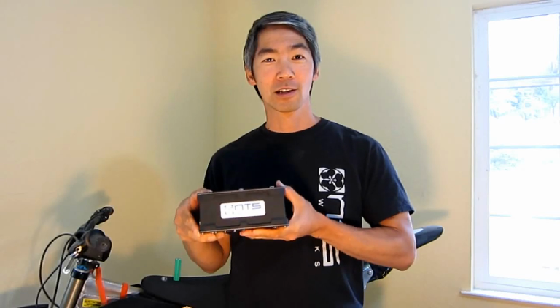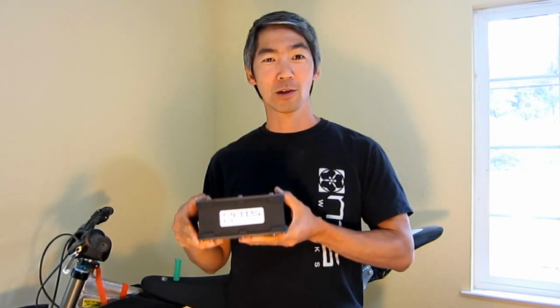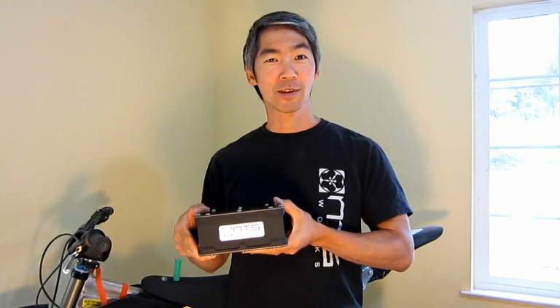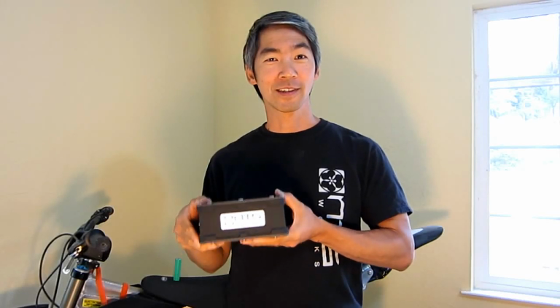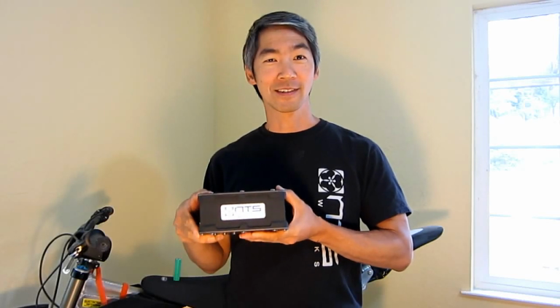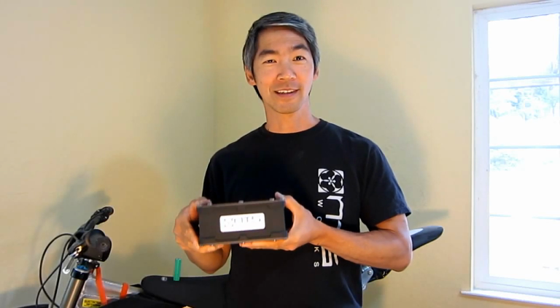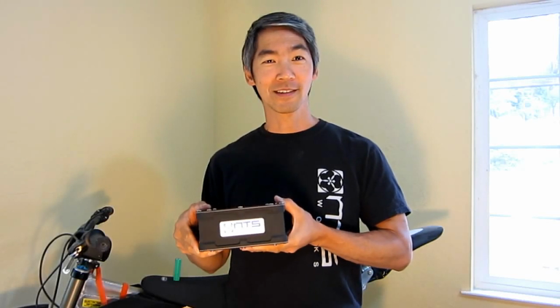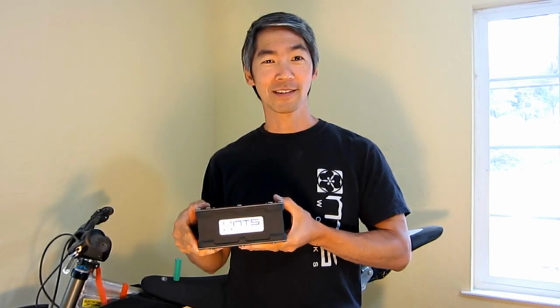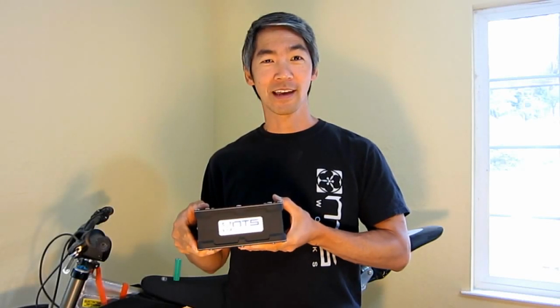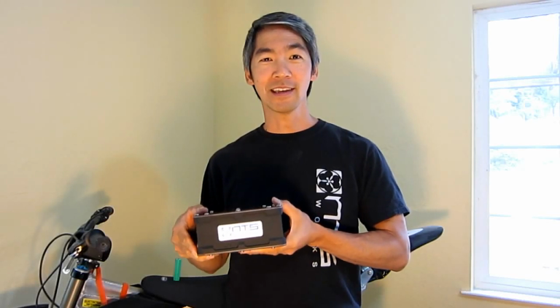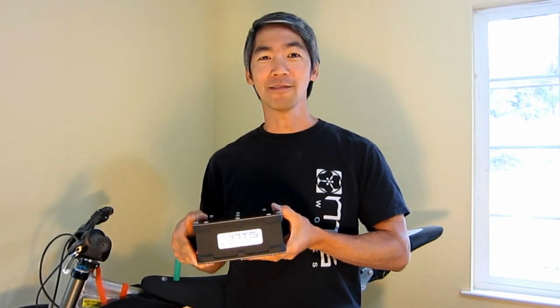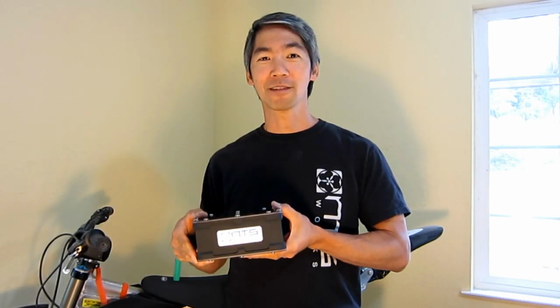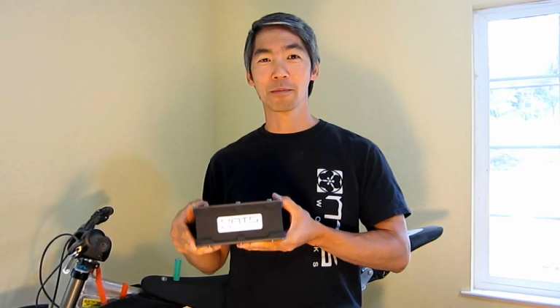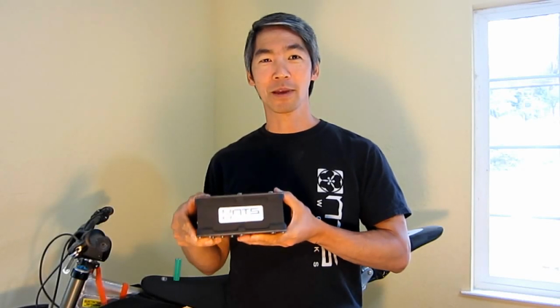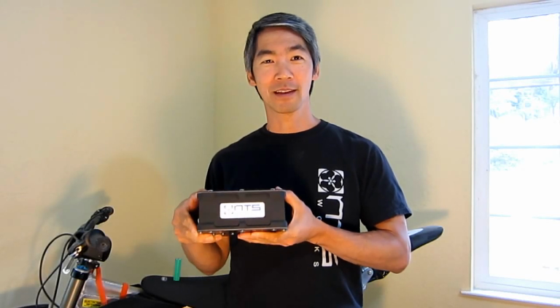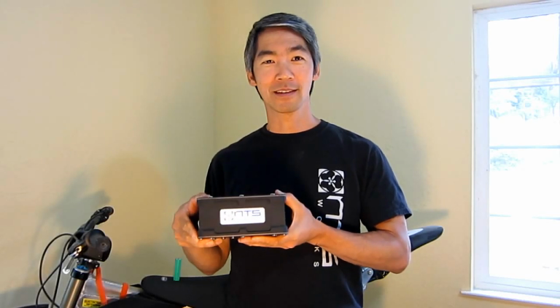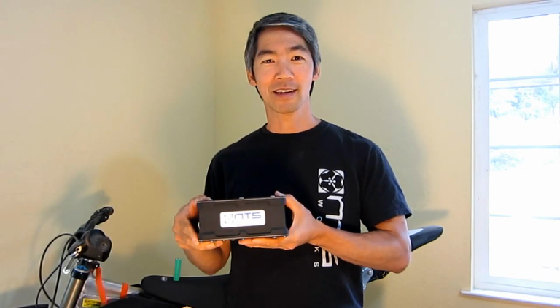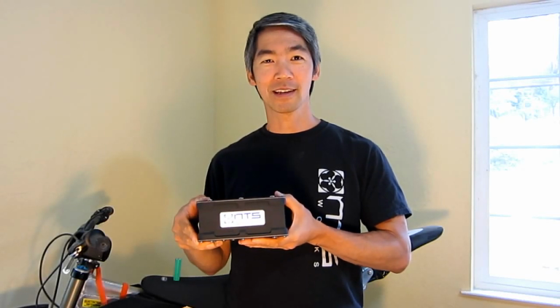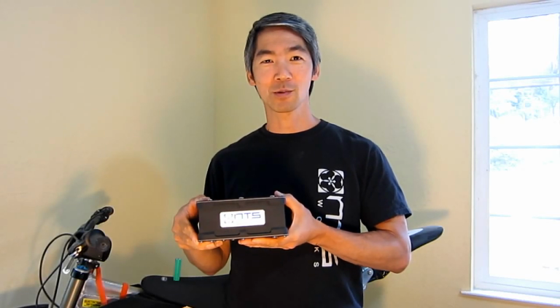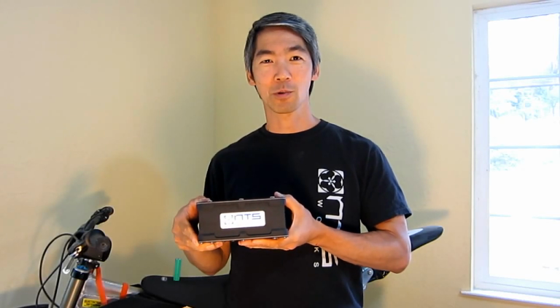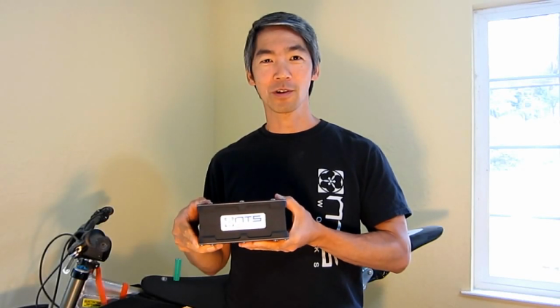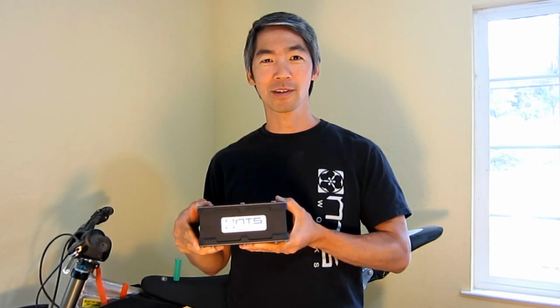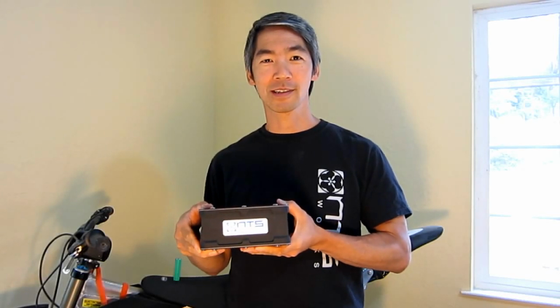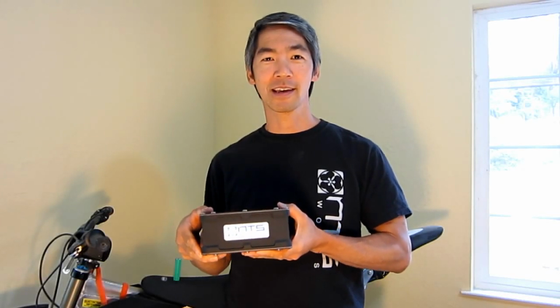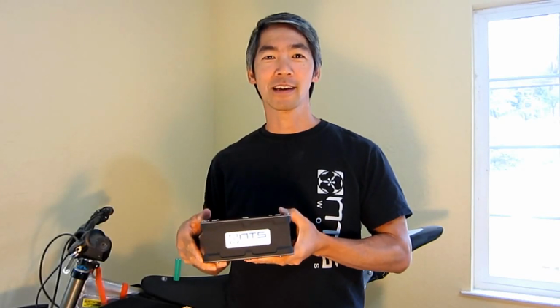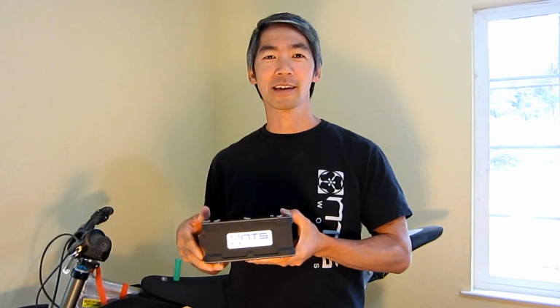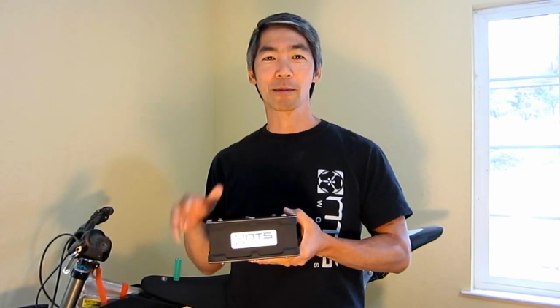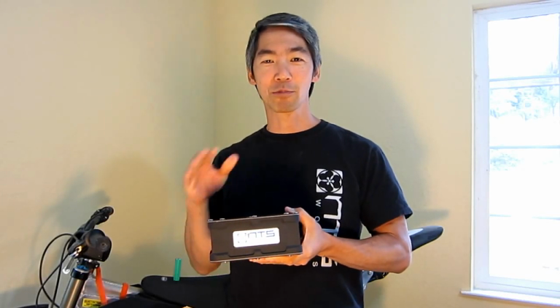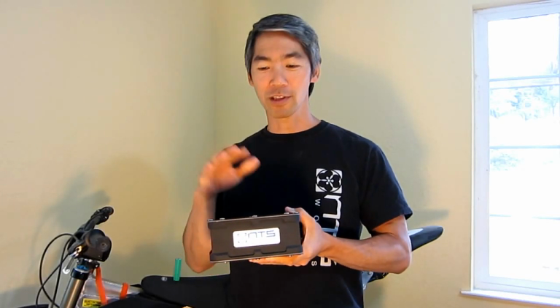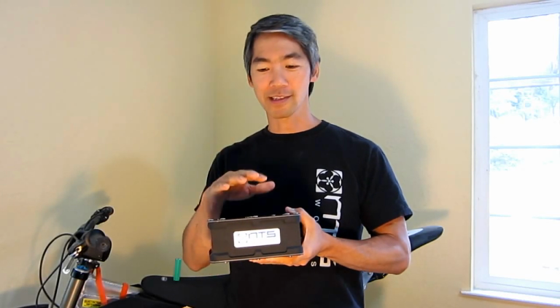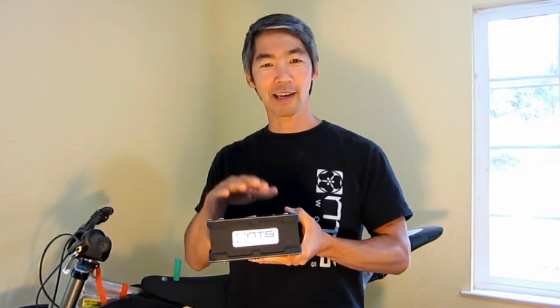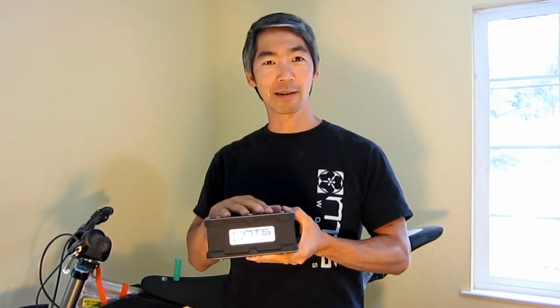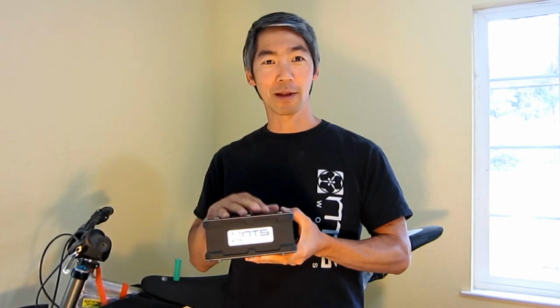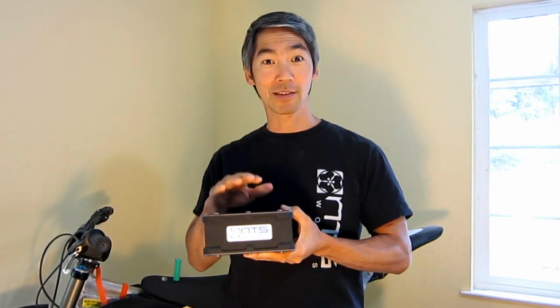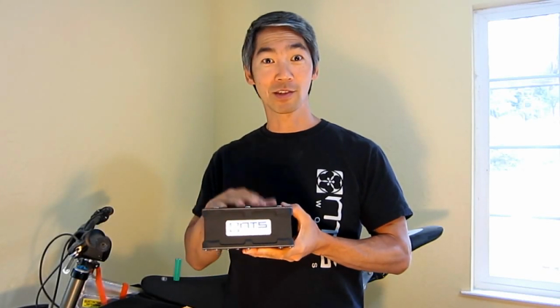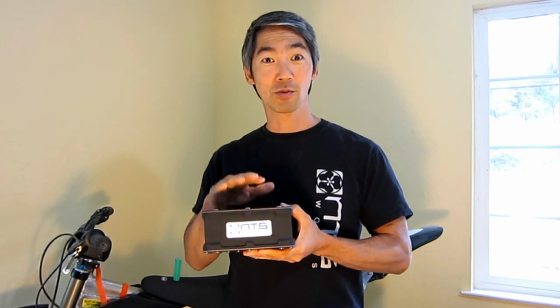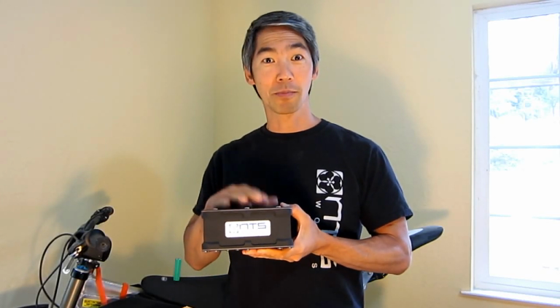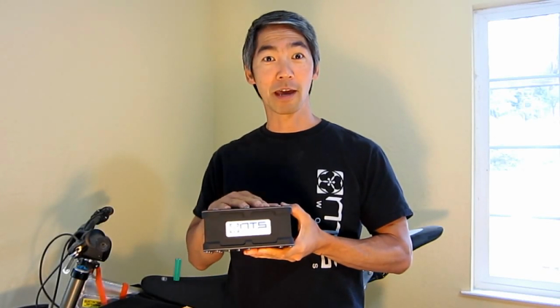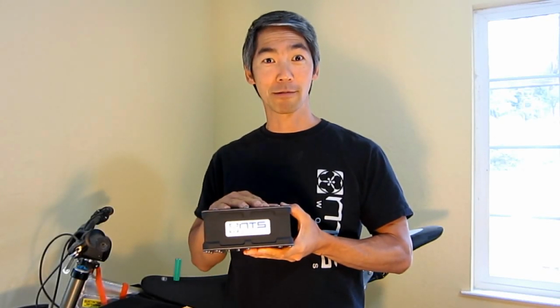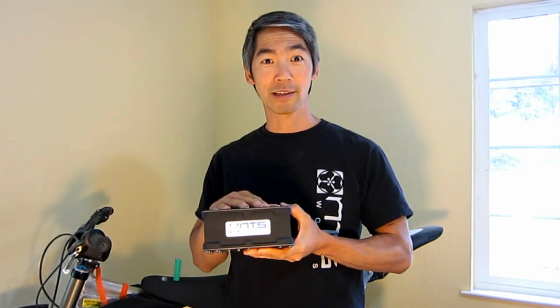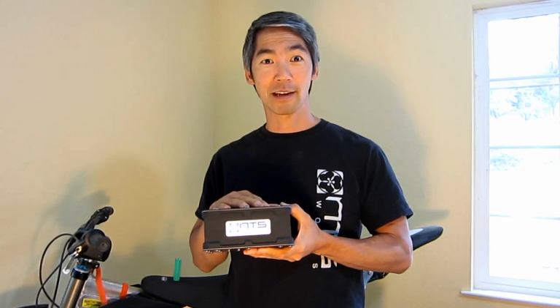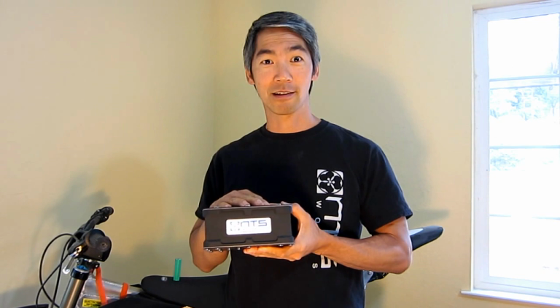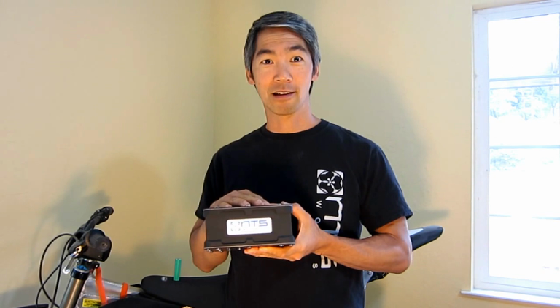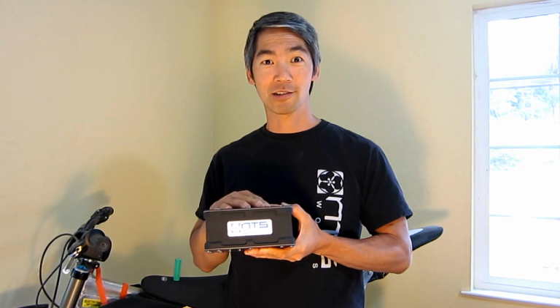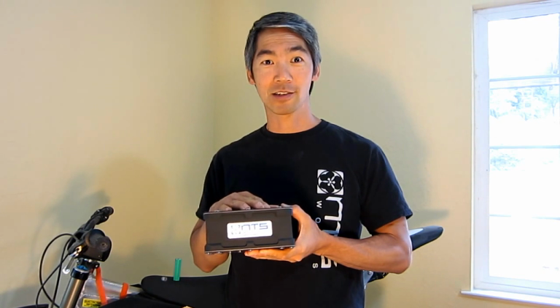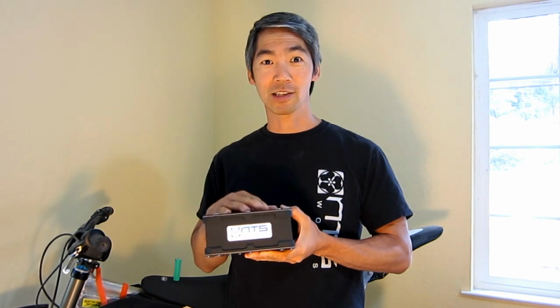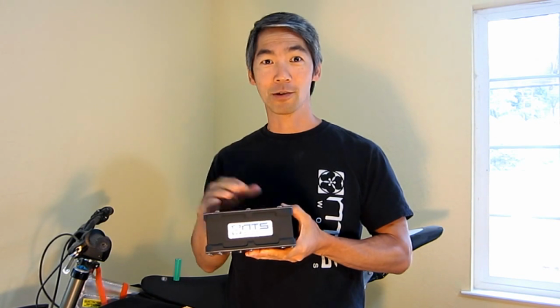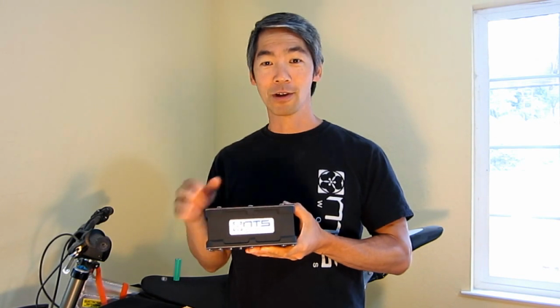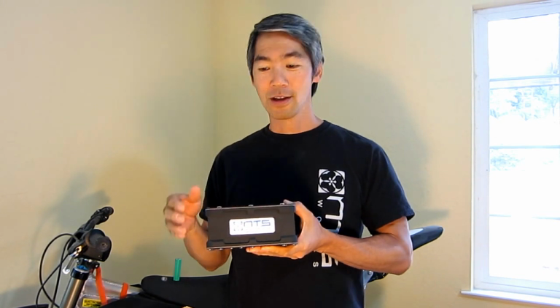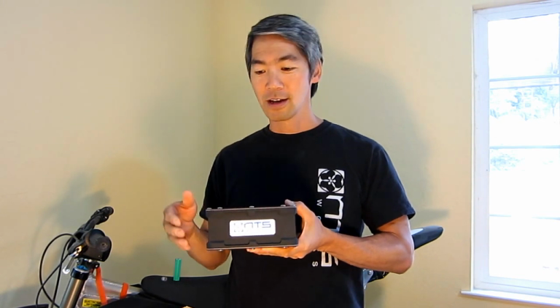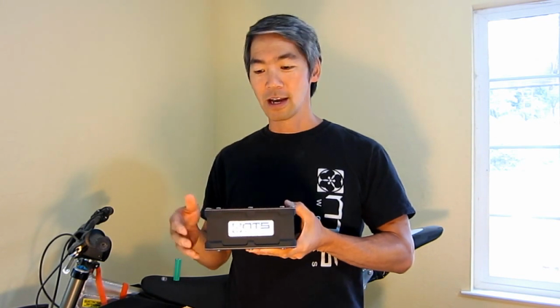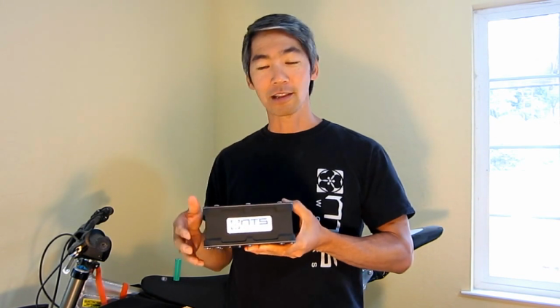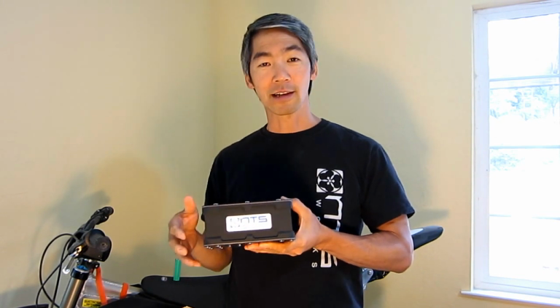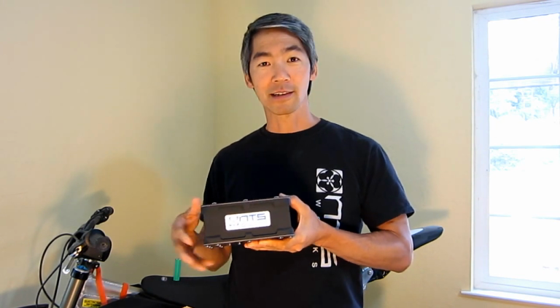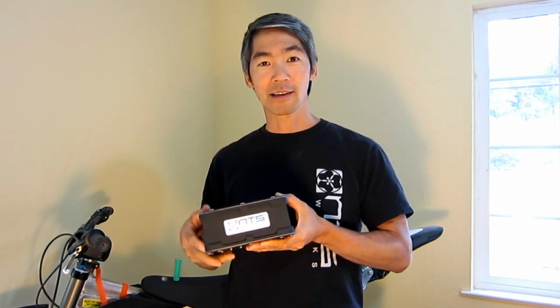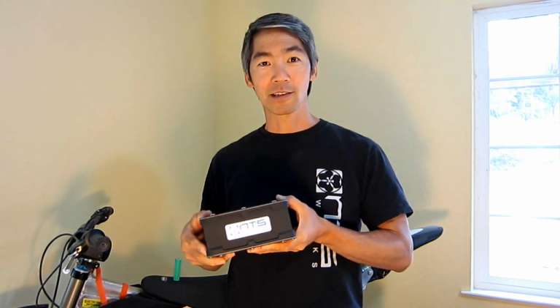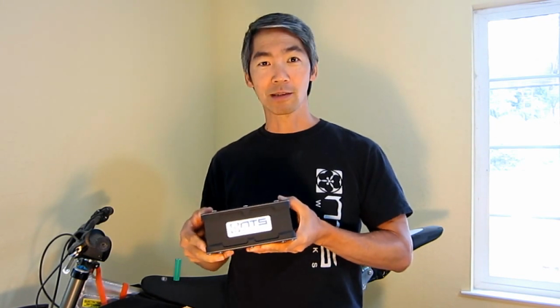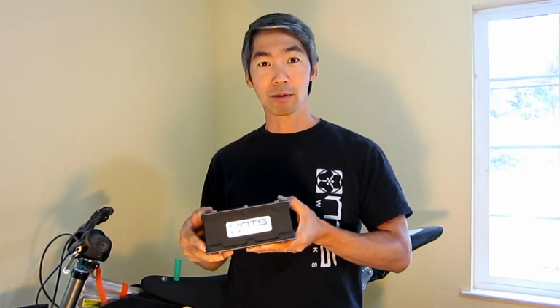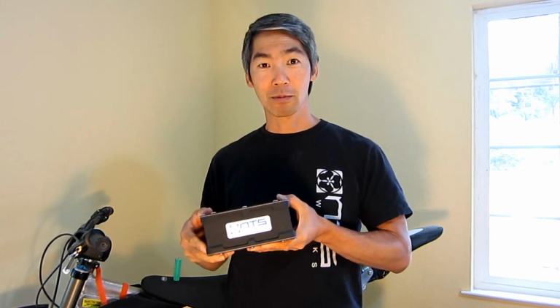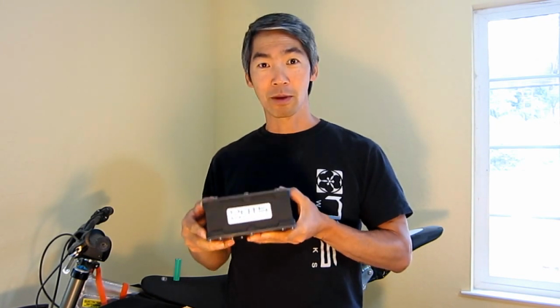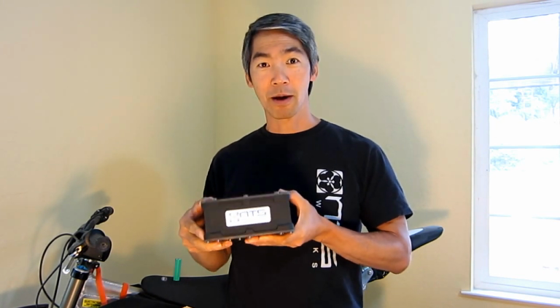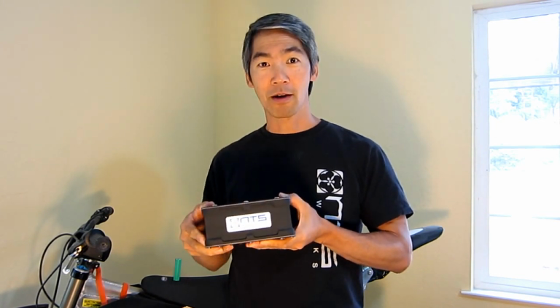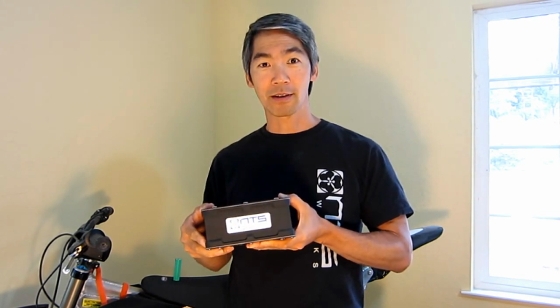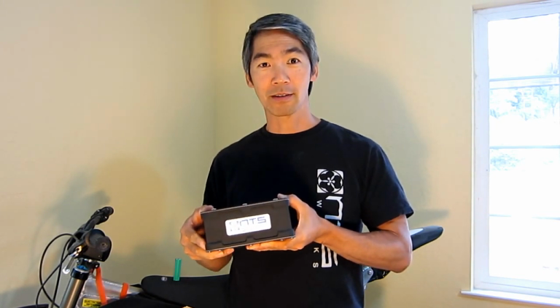Hello, this is Neil Psyche from NTS Works and I'm really excited about this new battery technology, so I'd like to tell you a little bit about it.